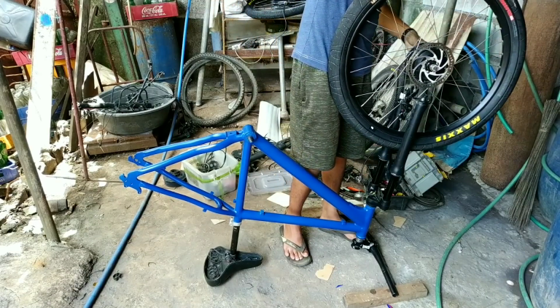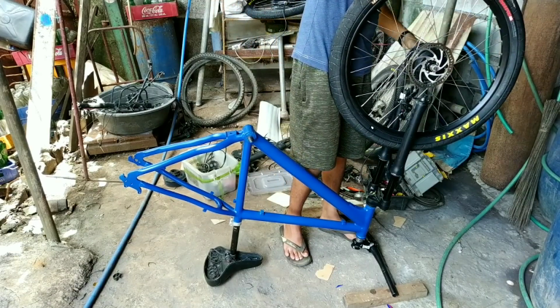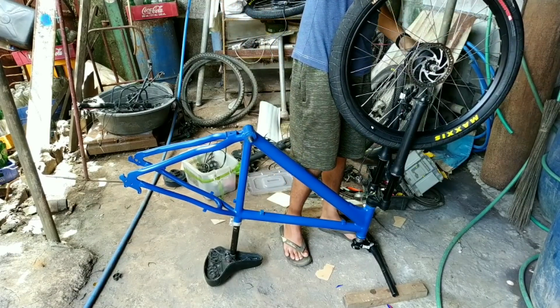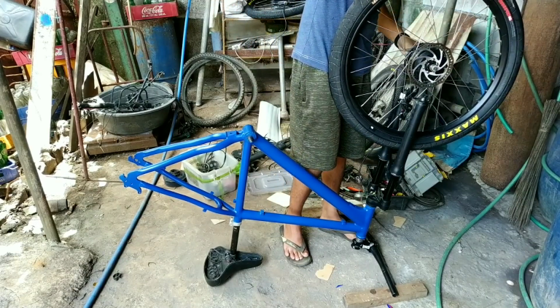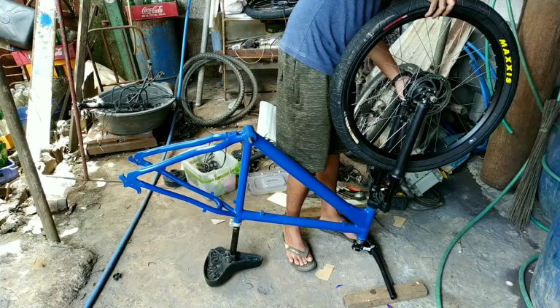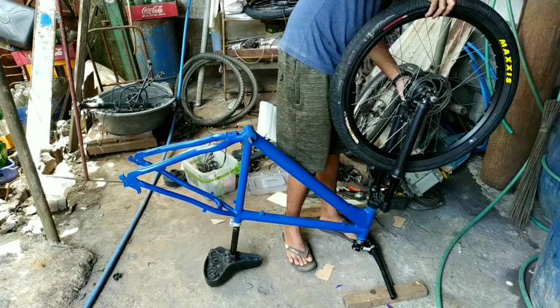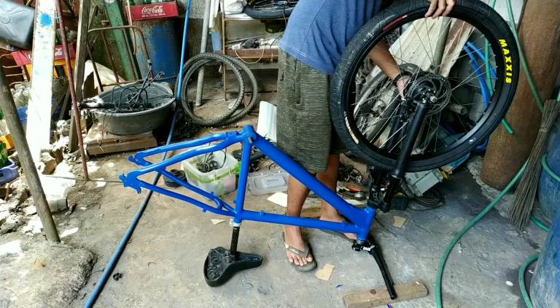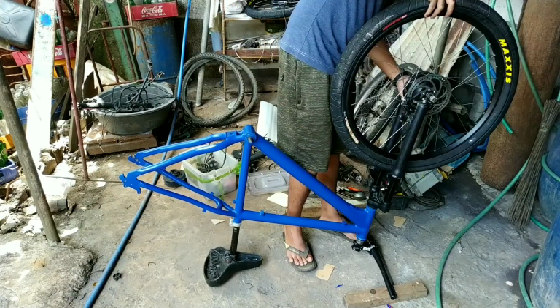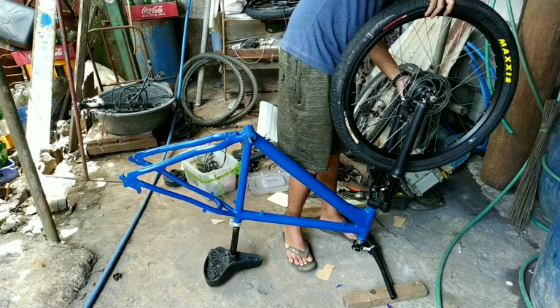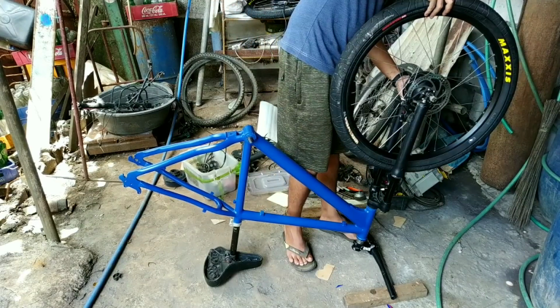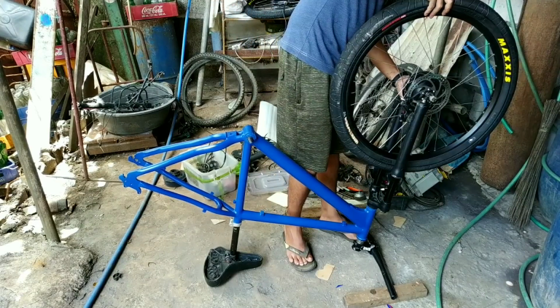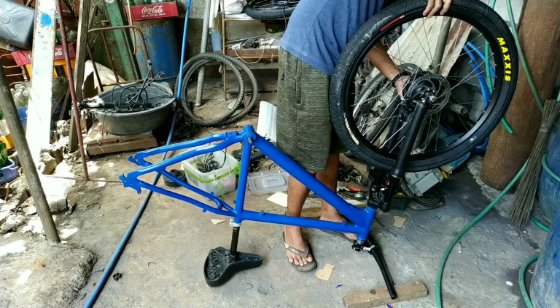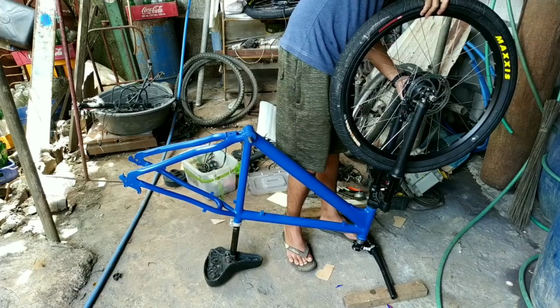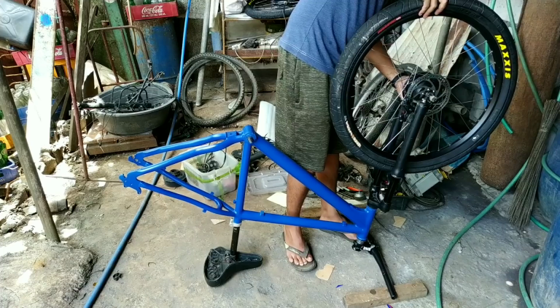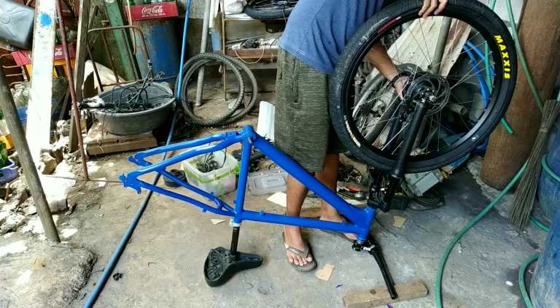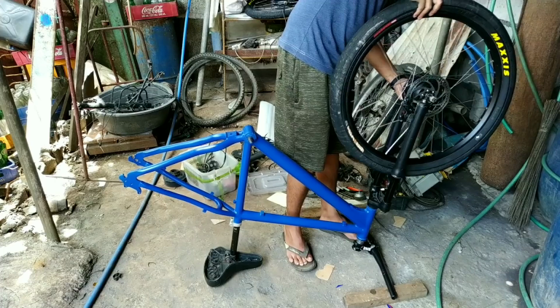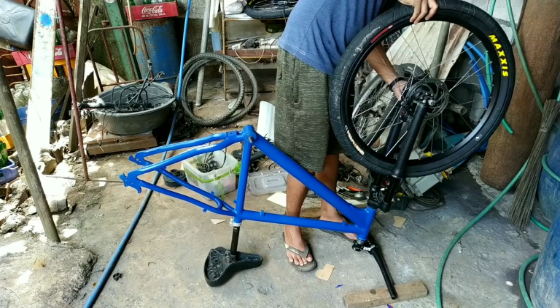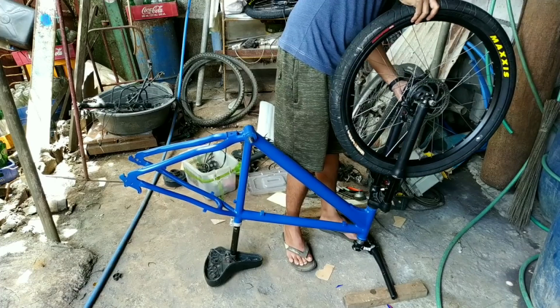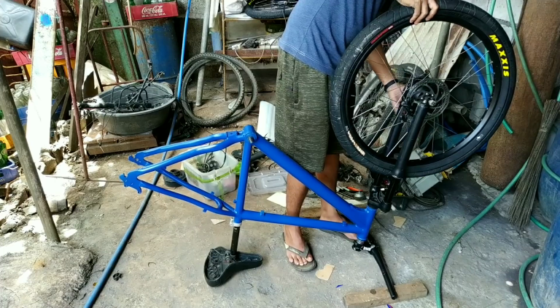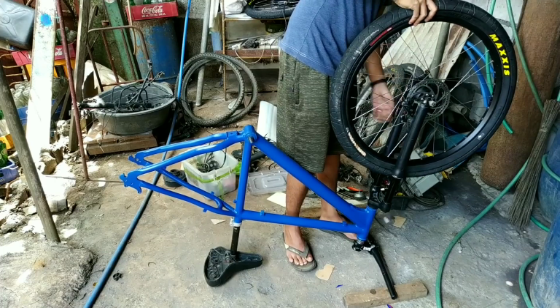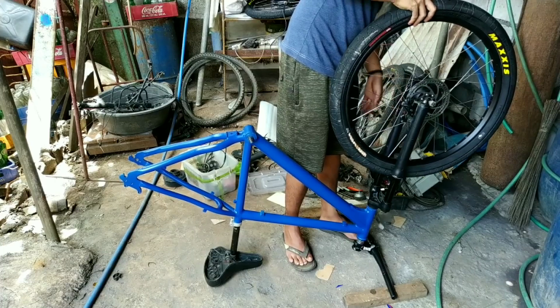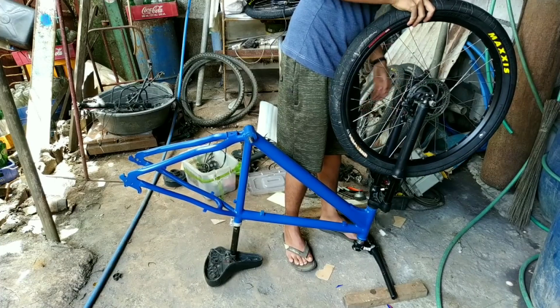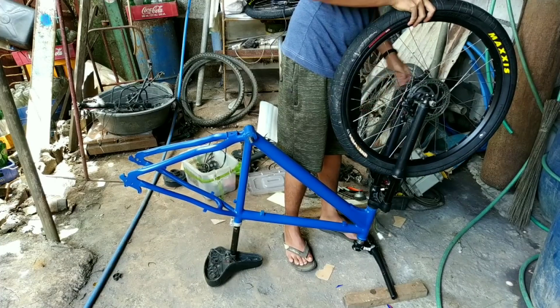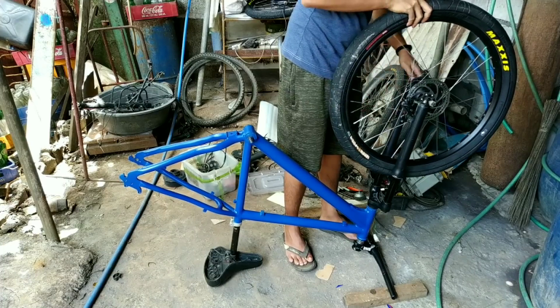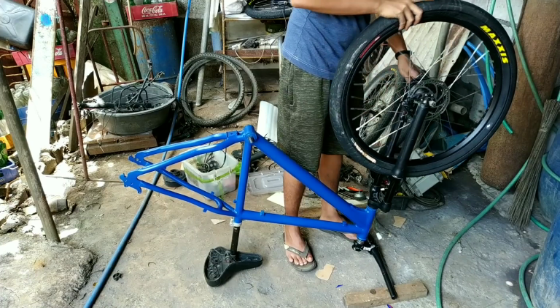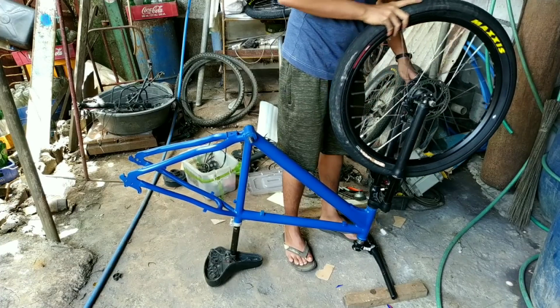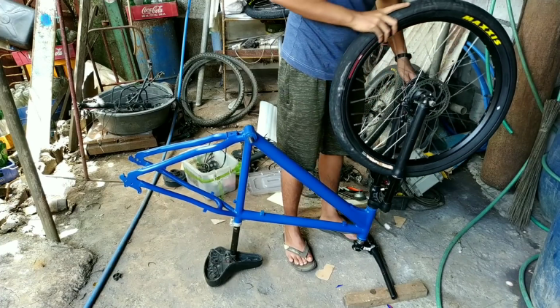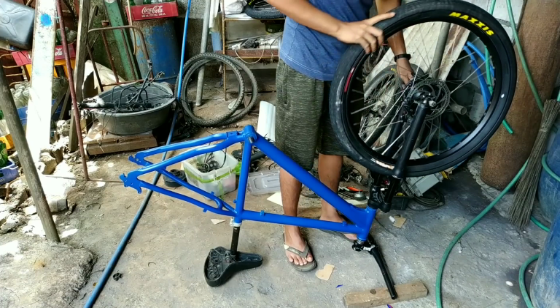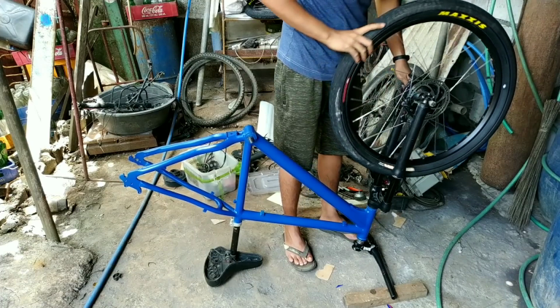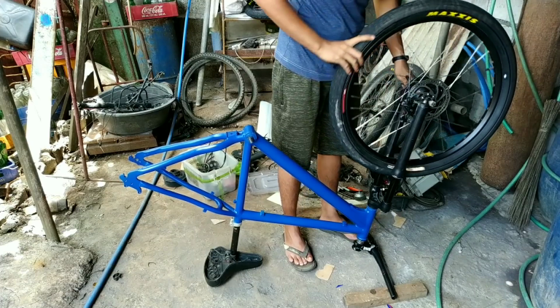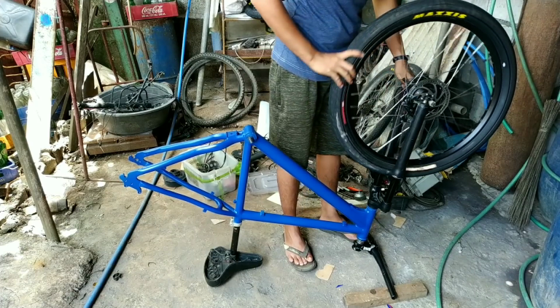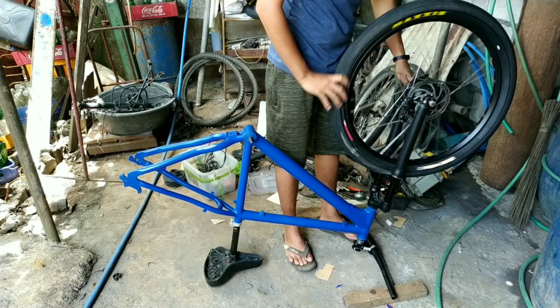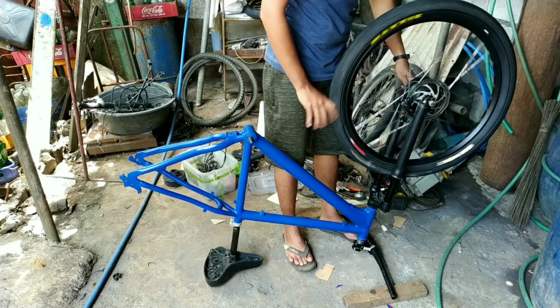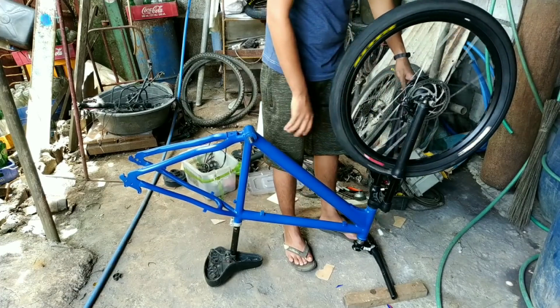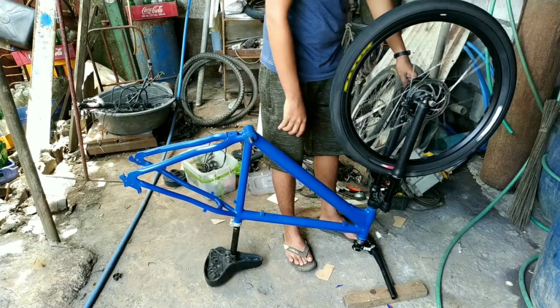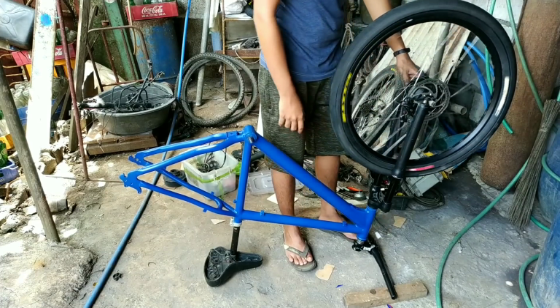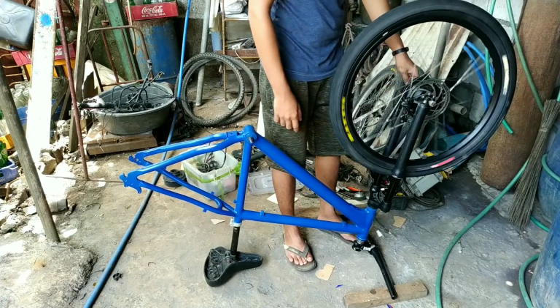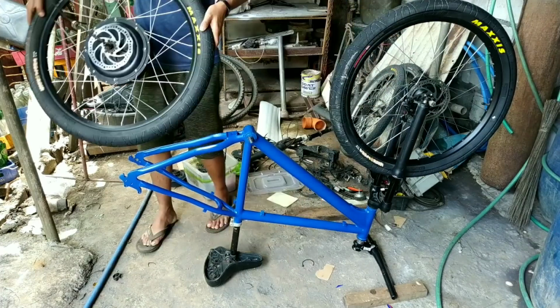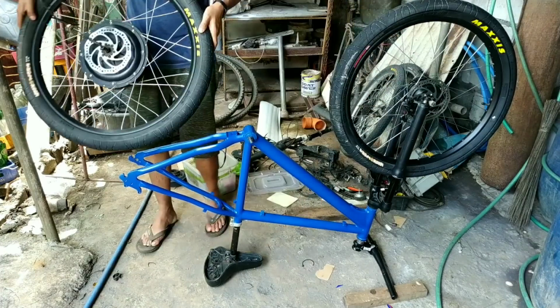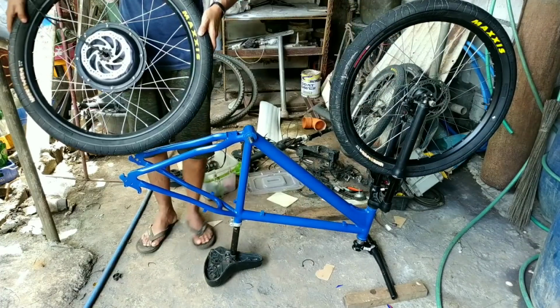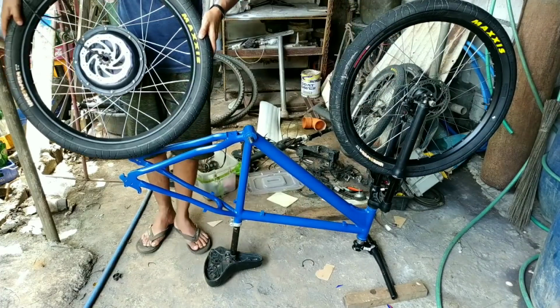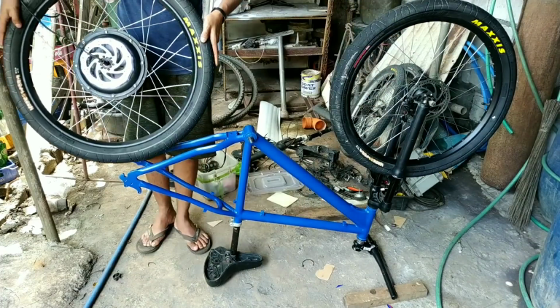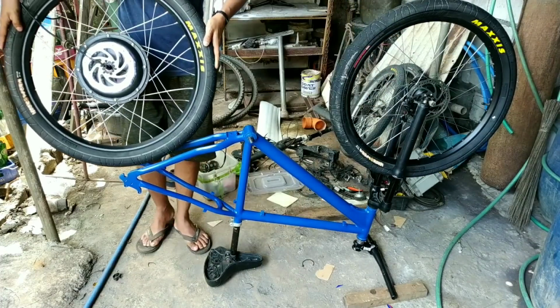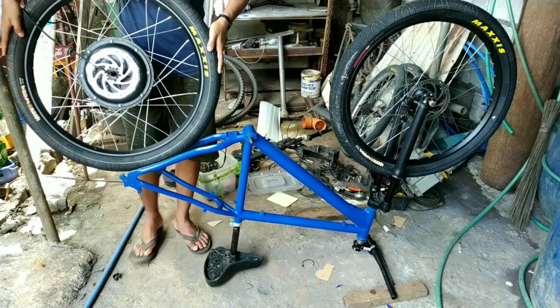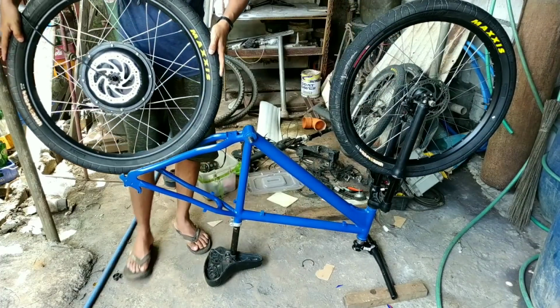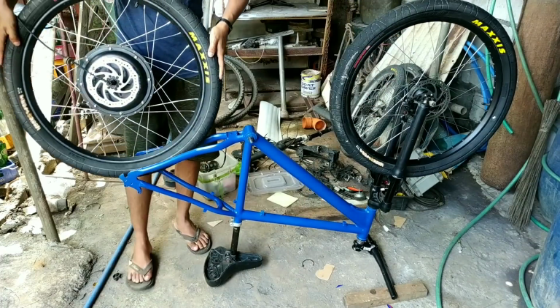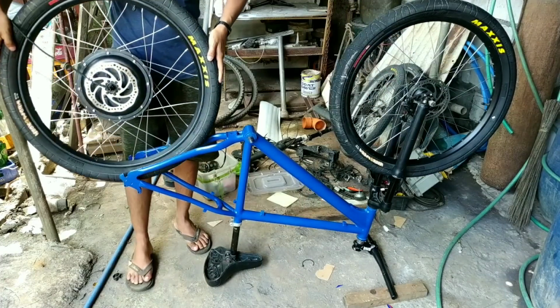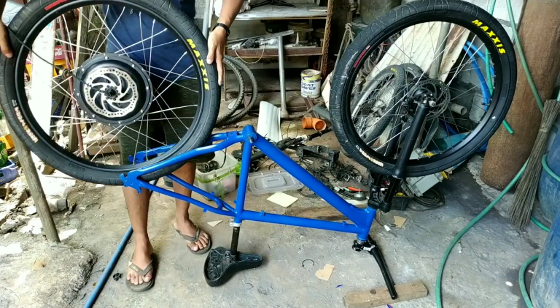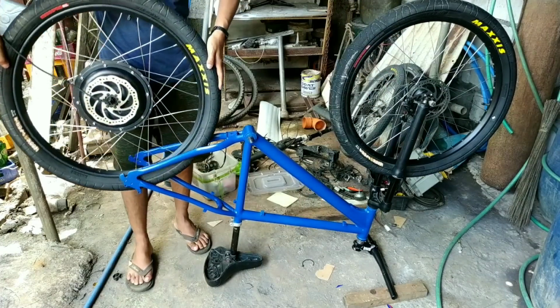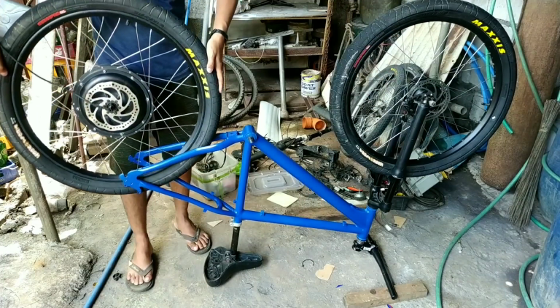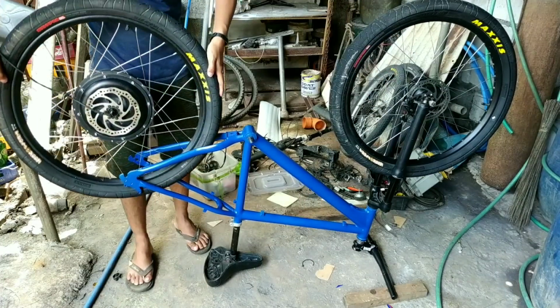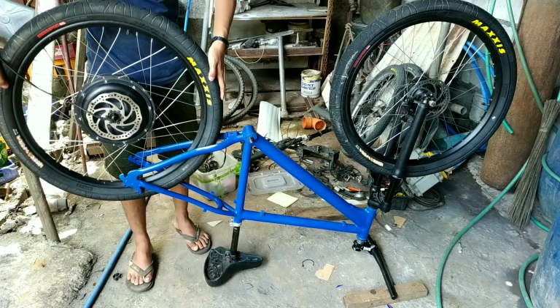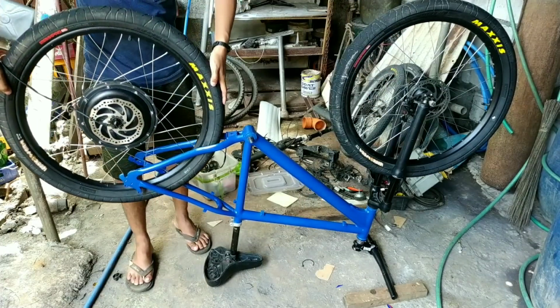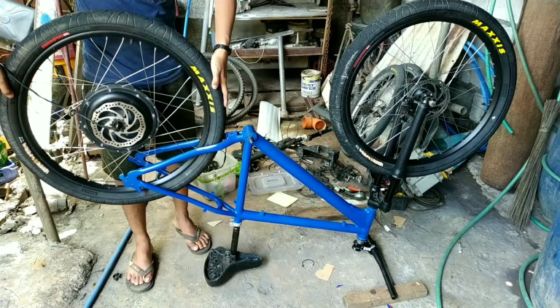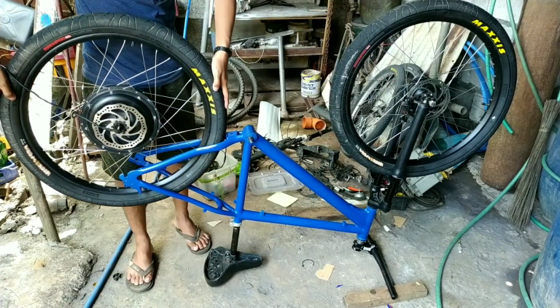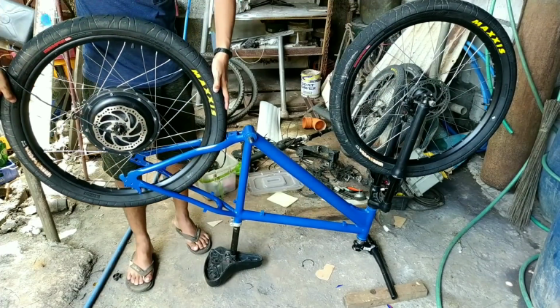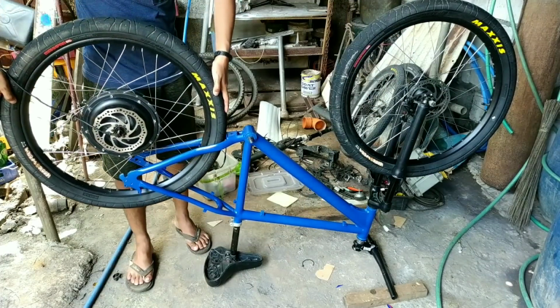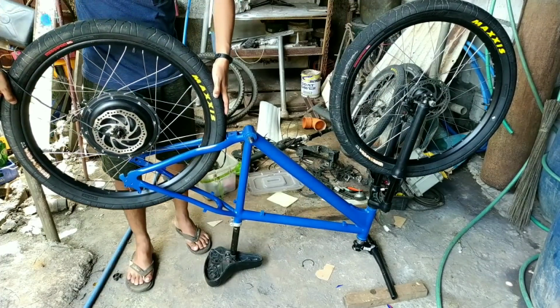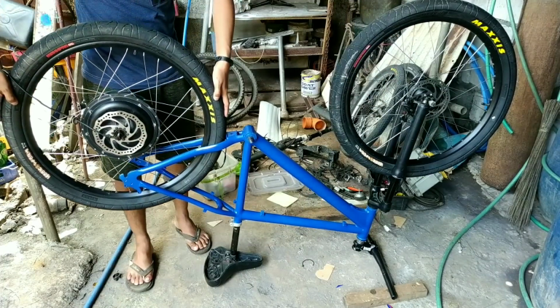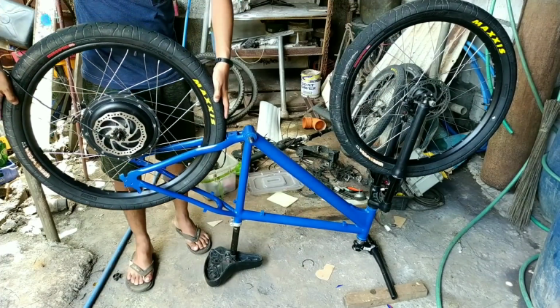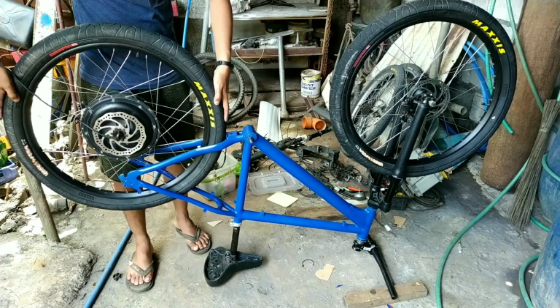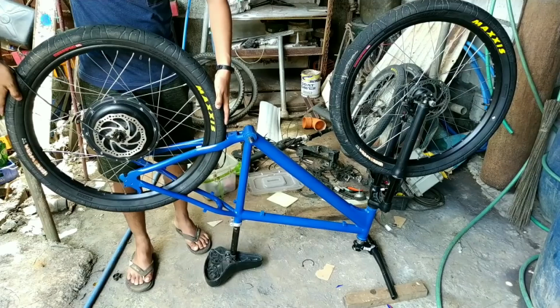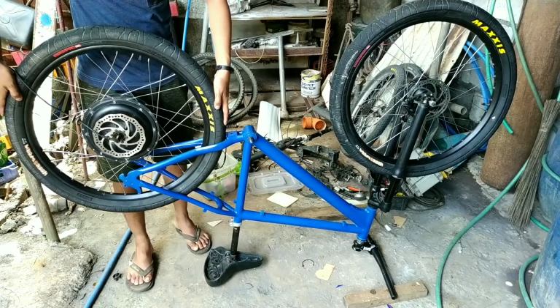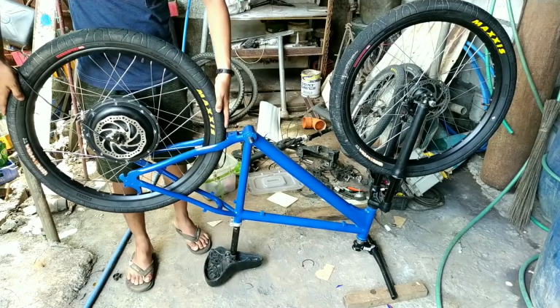350 watts front hub motor and 500 watts direct drive hub motor.